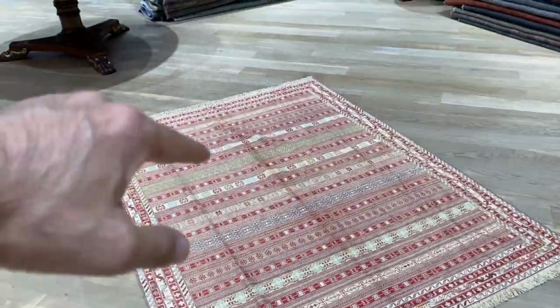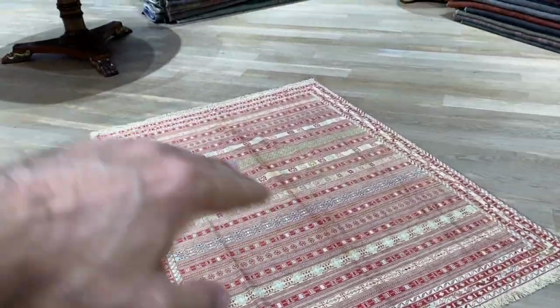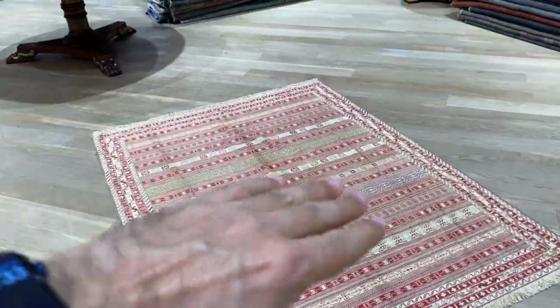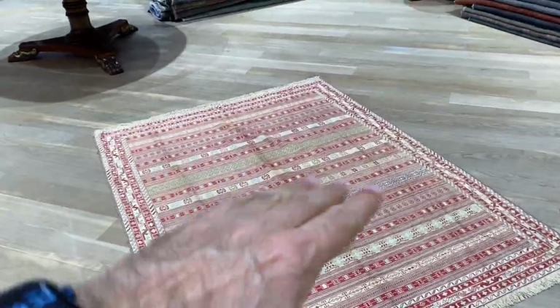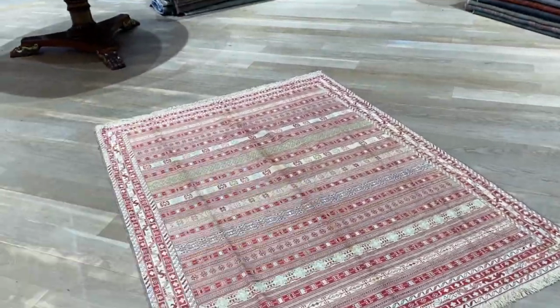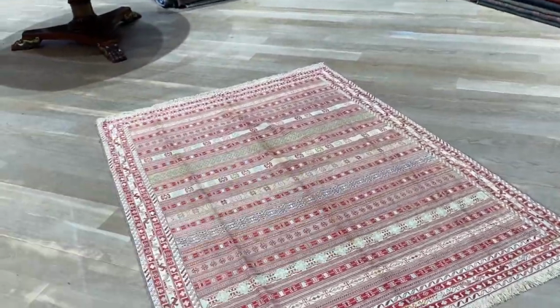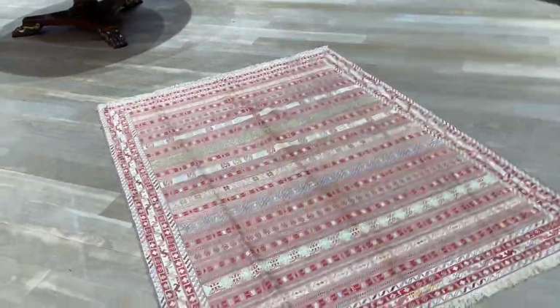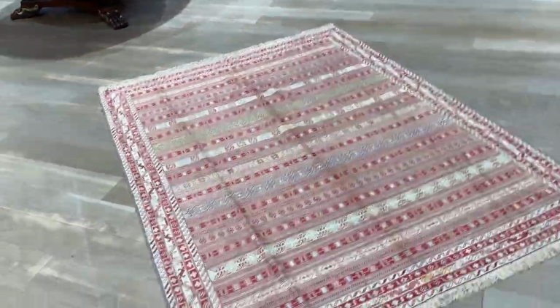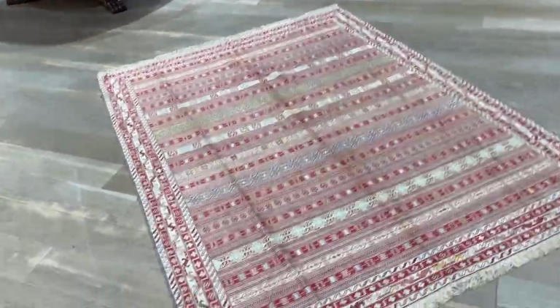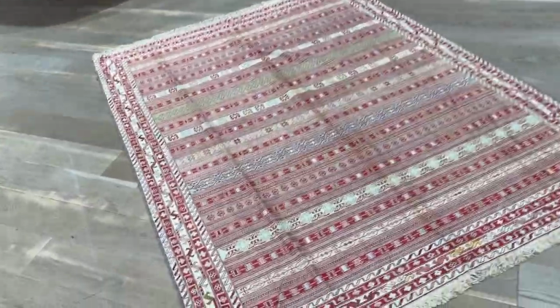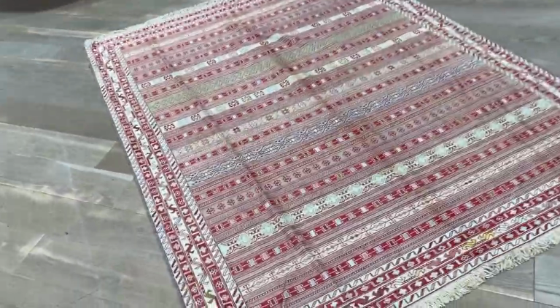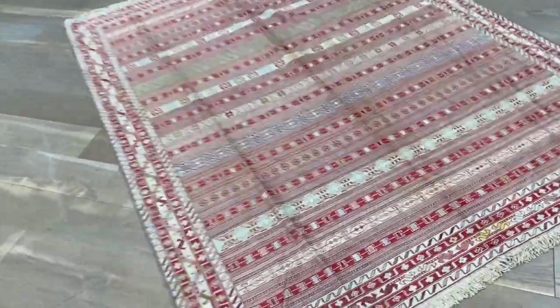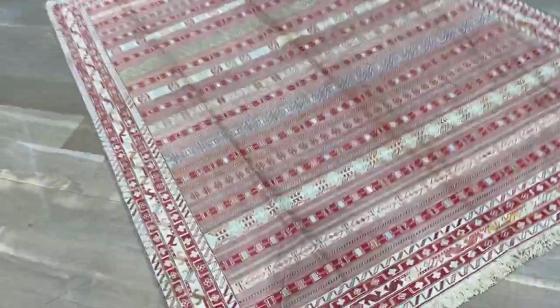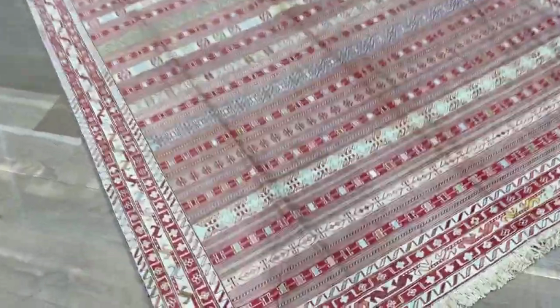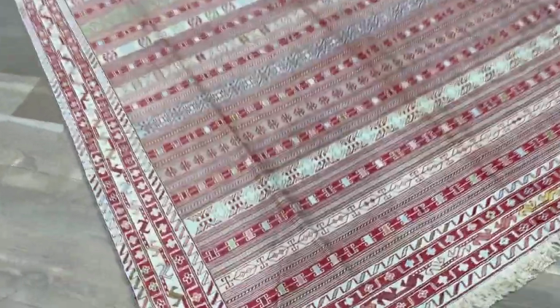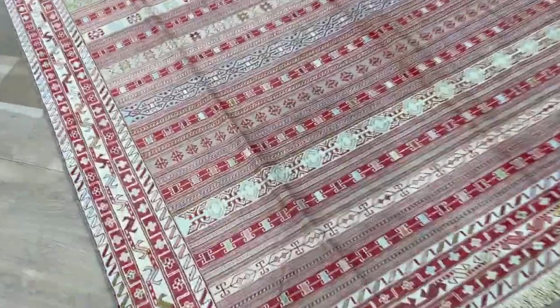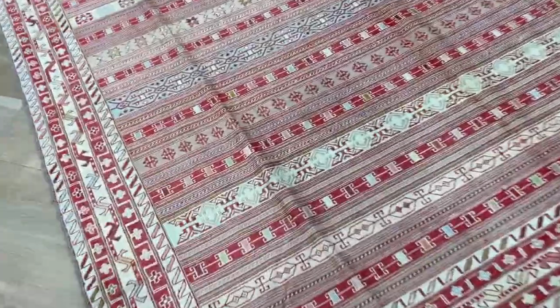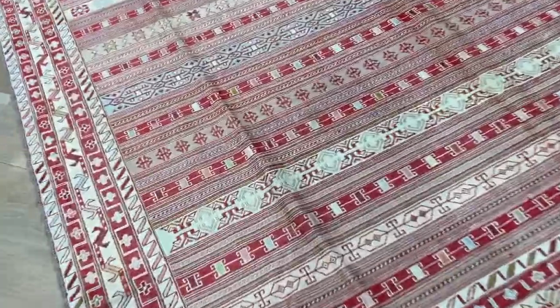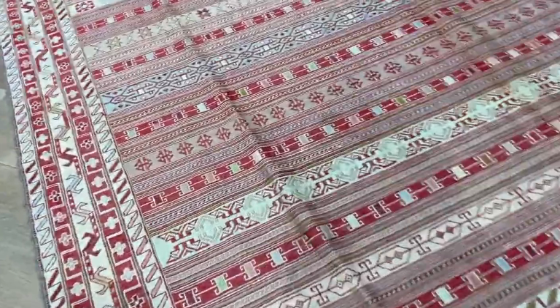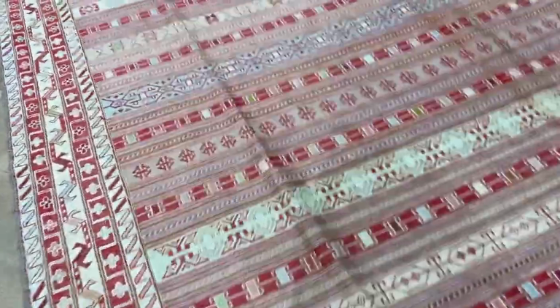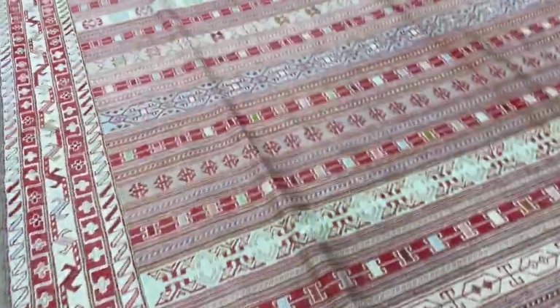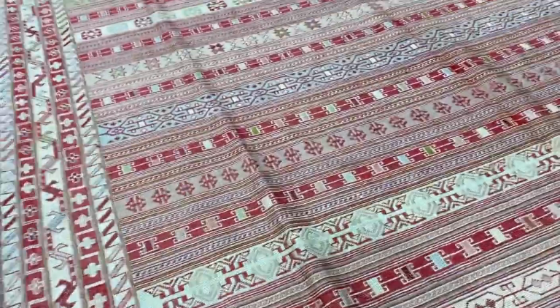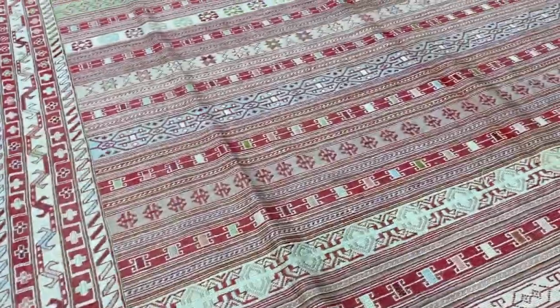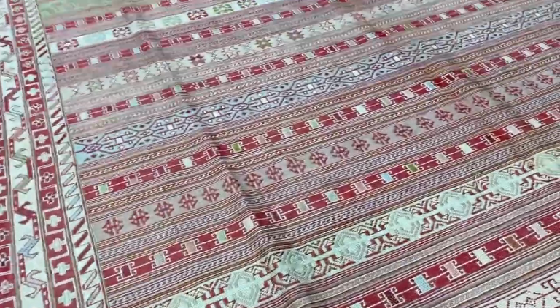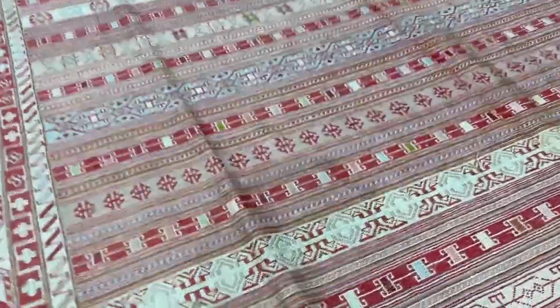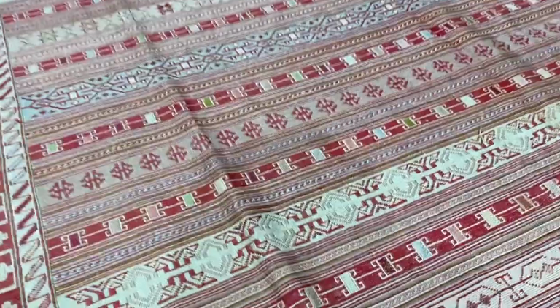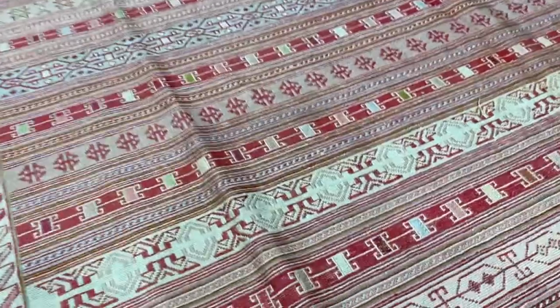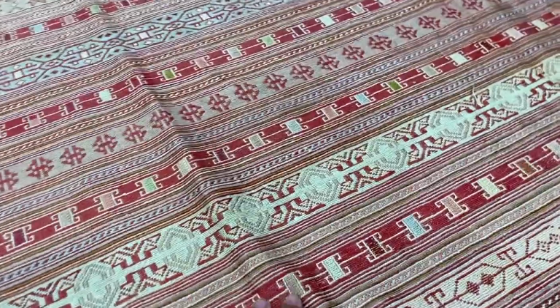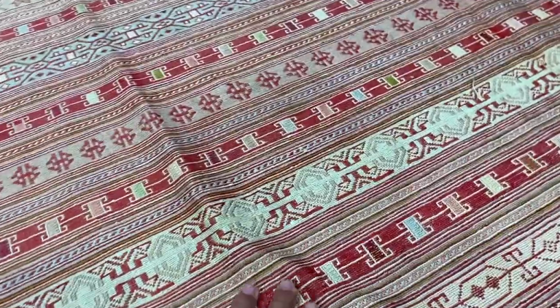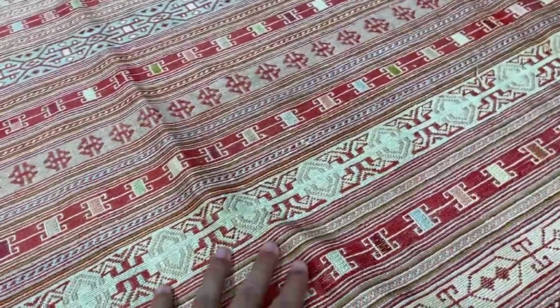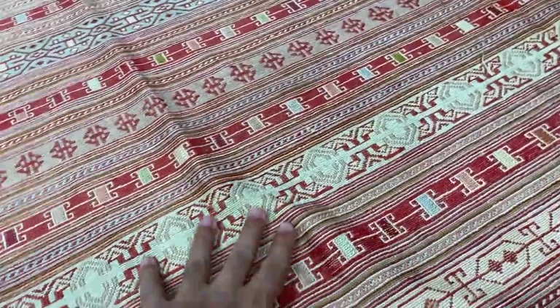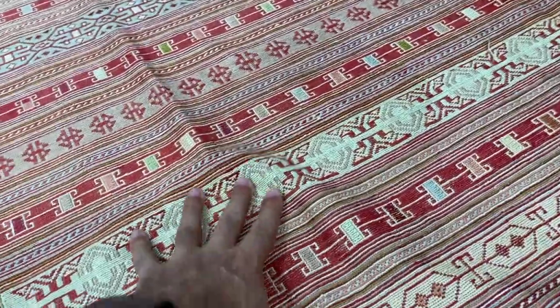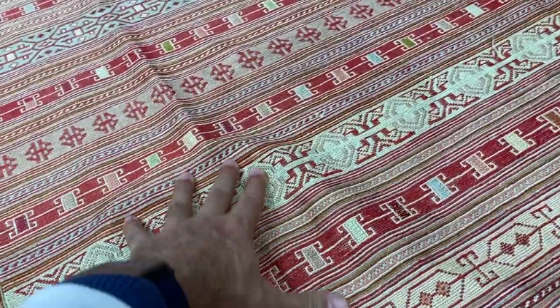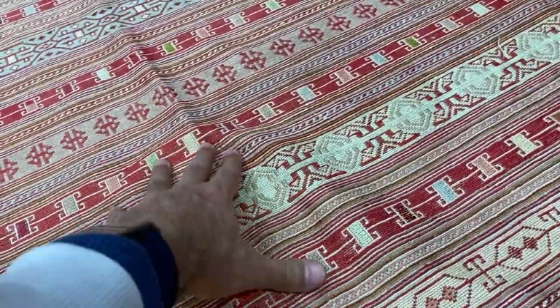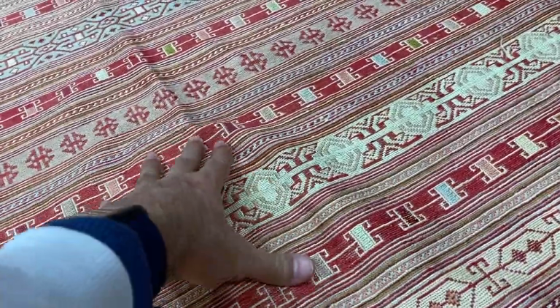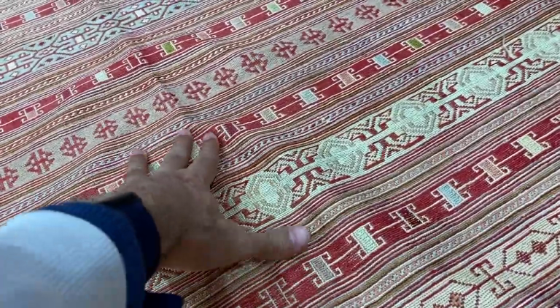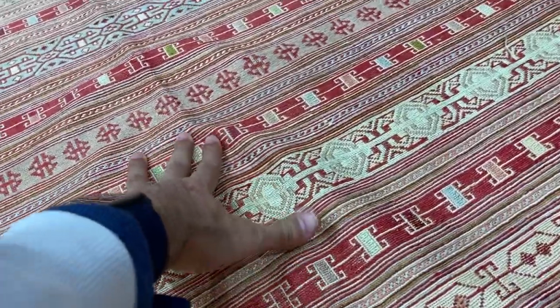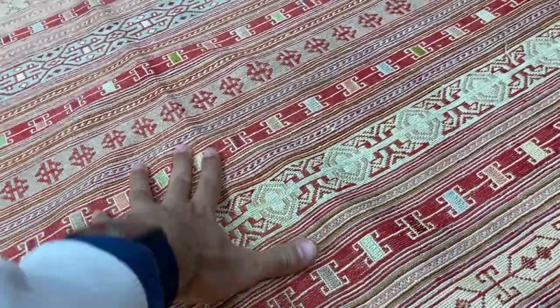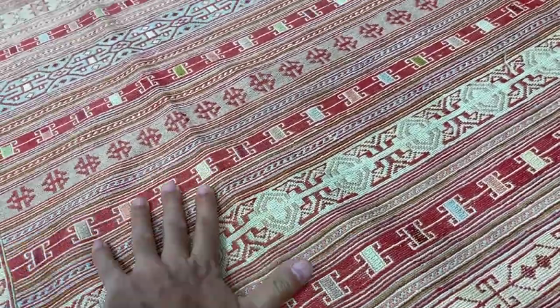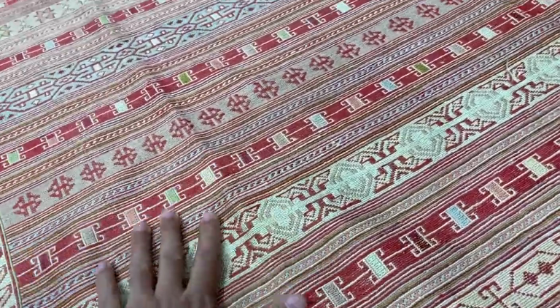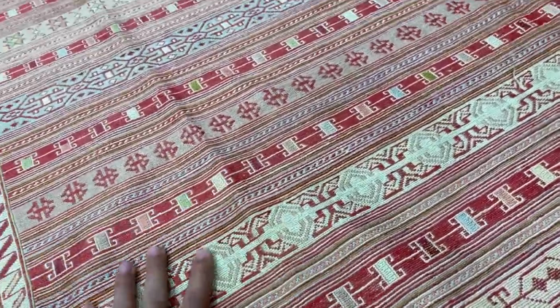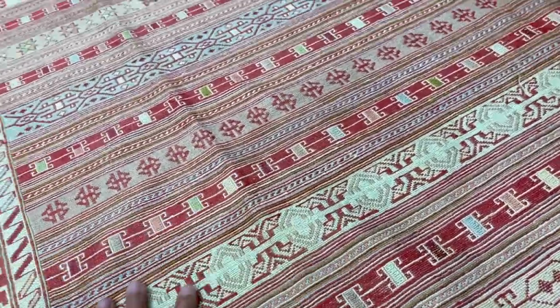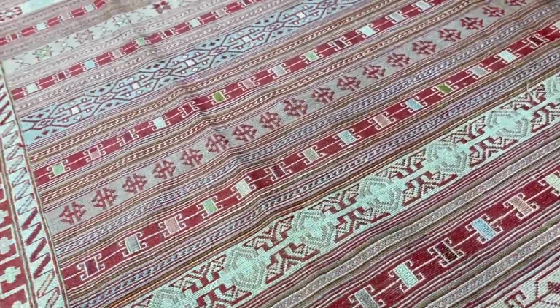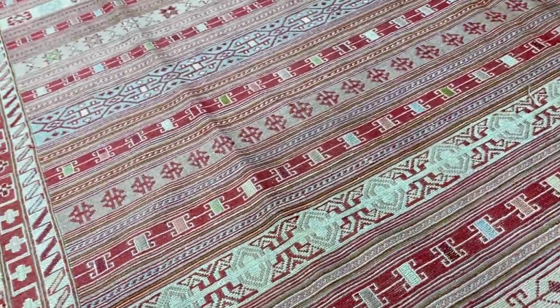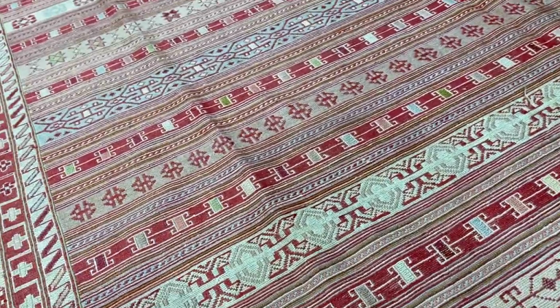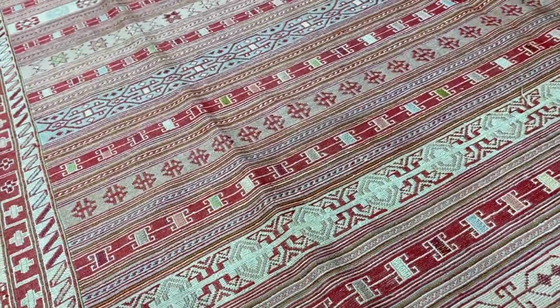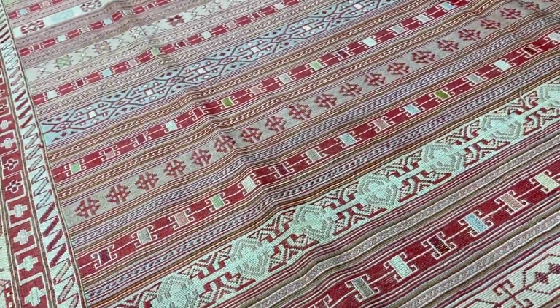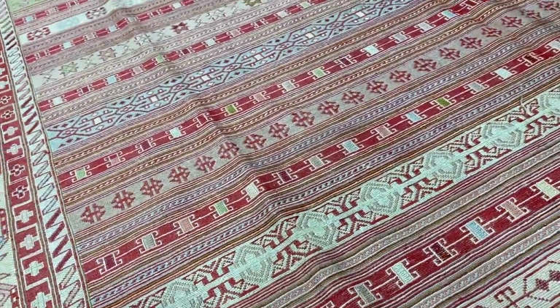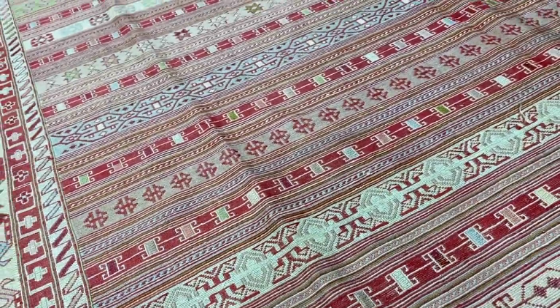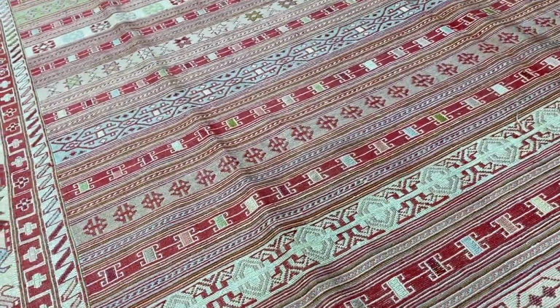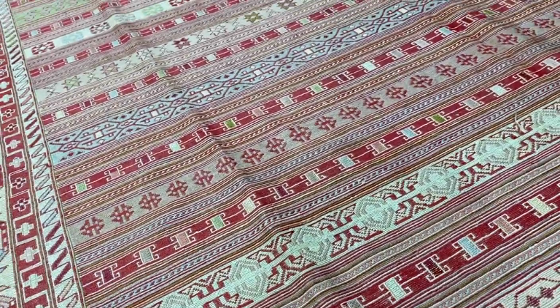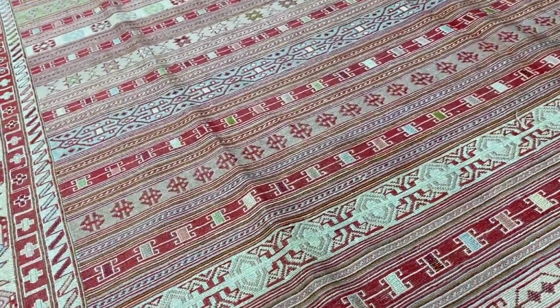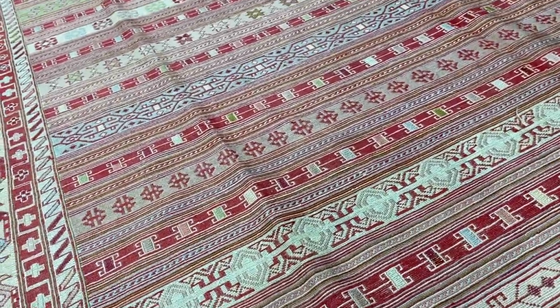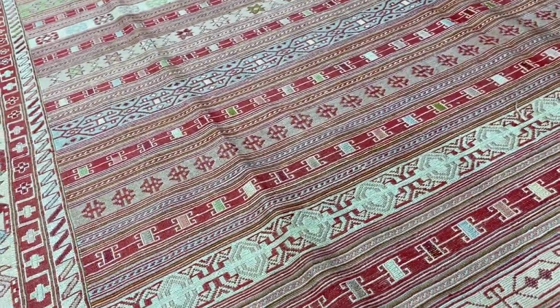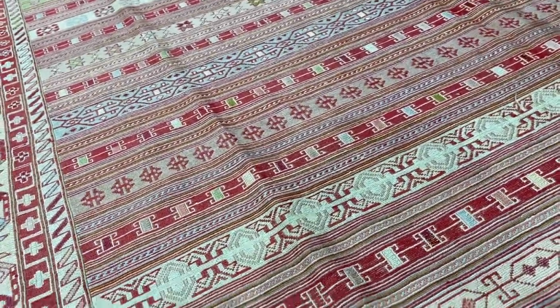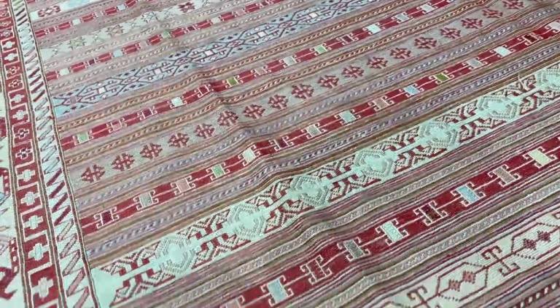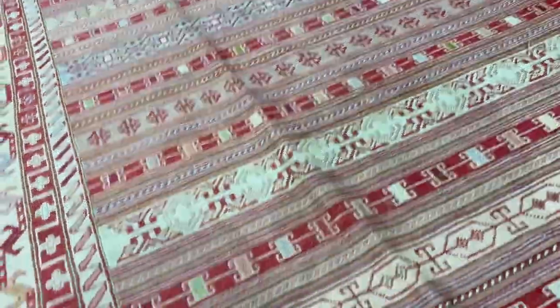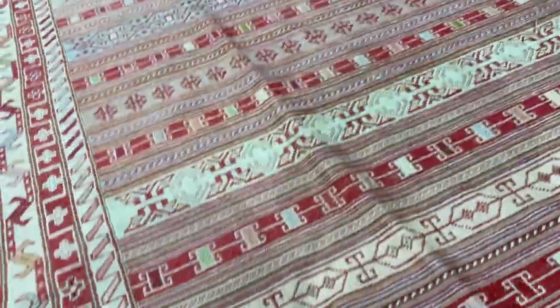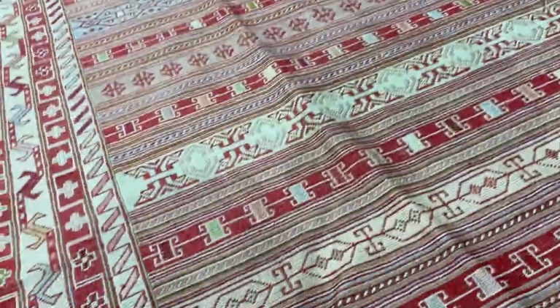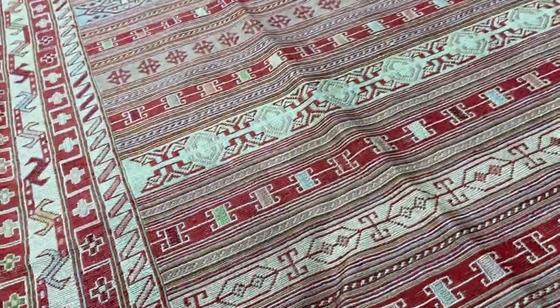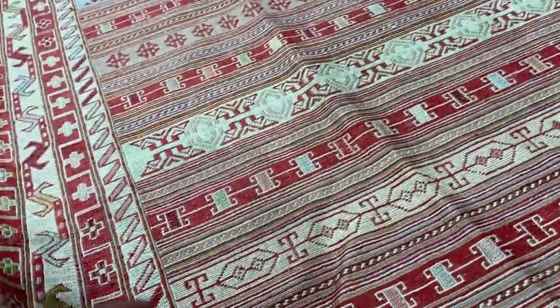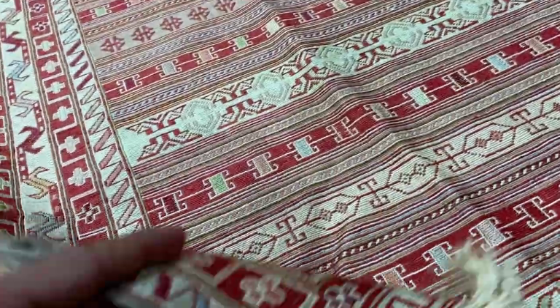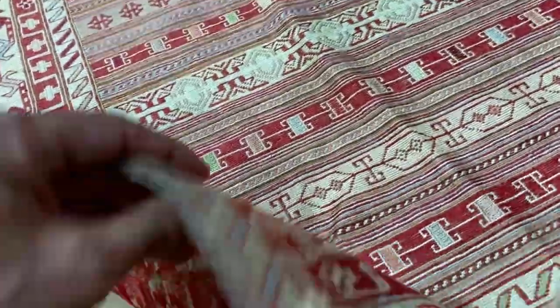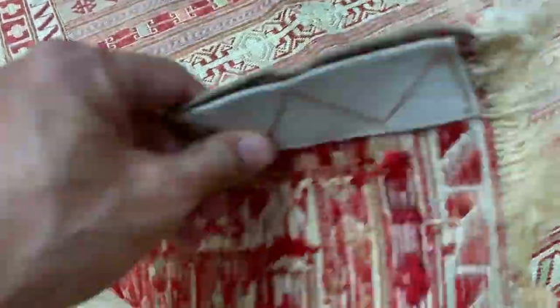Please ignore the lines on the carpet. They're so sensitive — they're like clothes. They've just been opened, that's why they have these lines for the video.